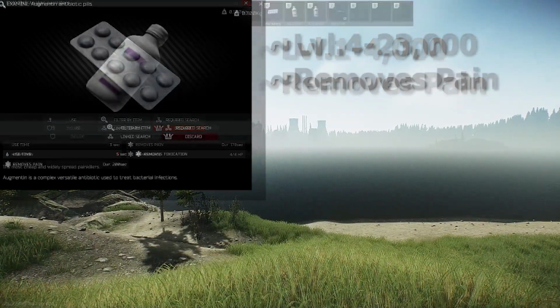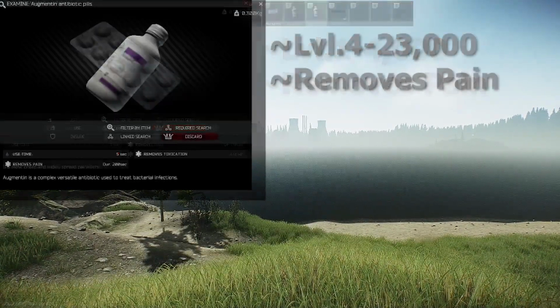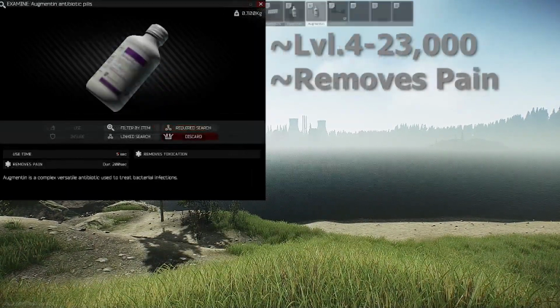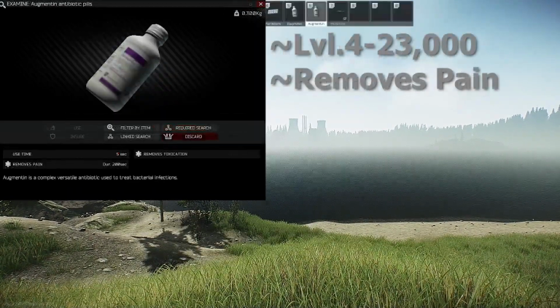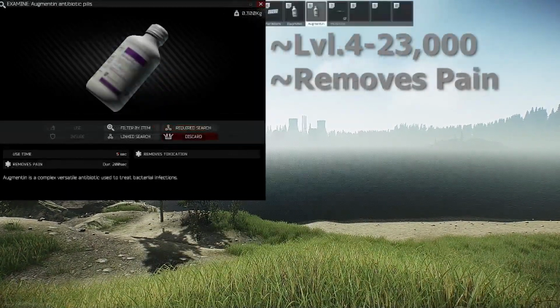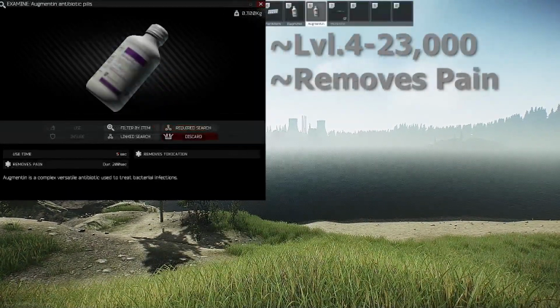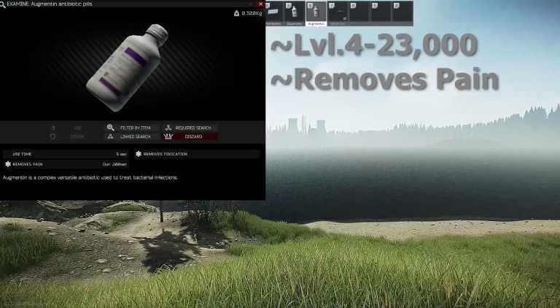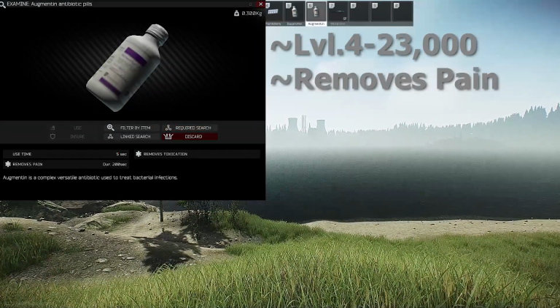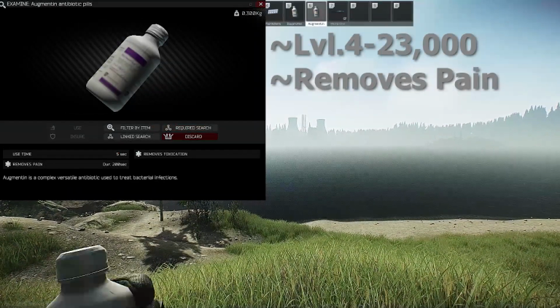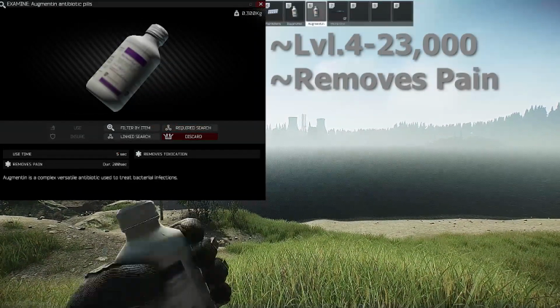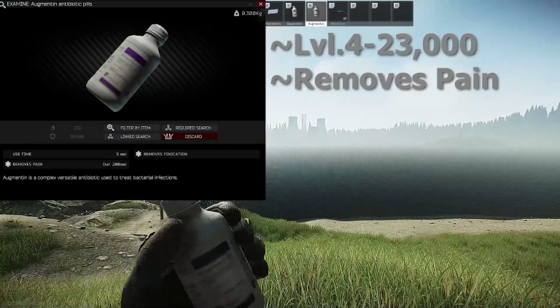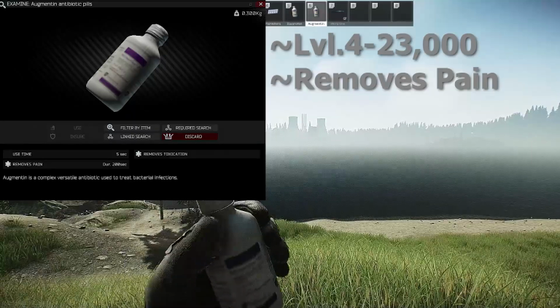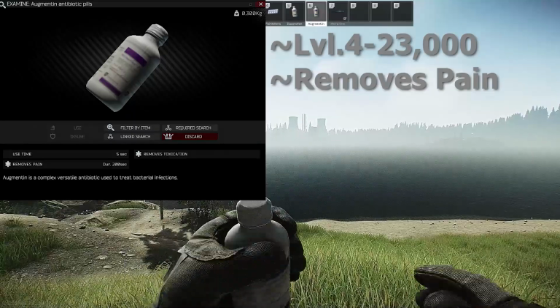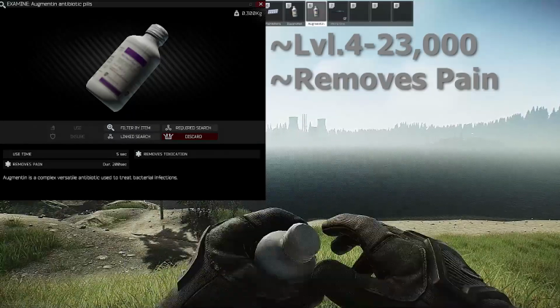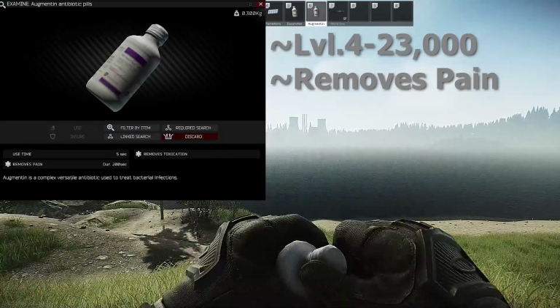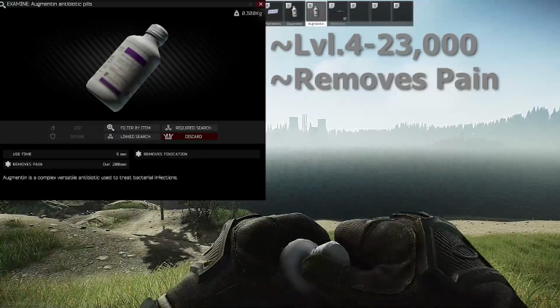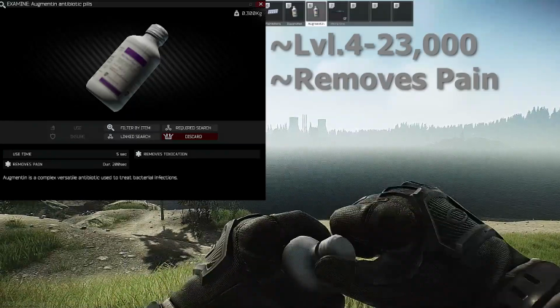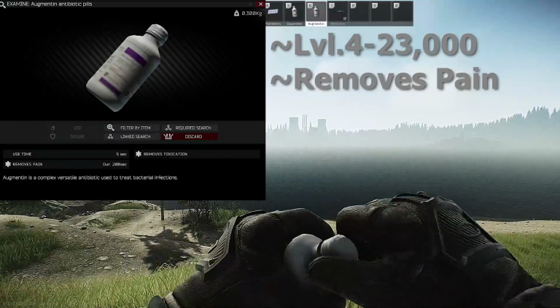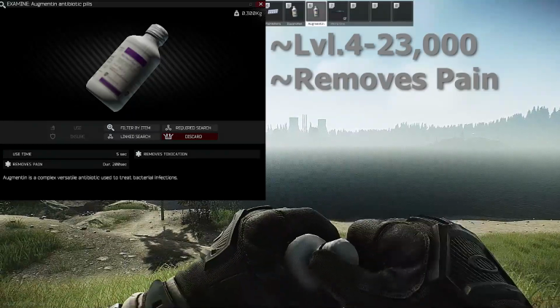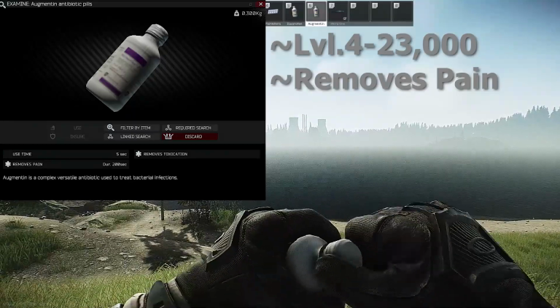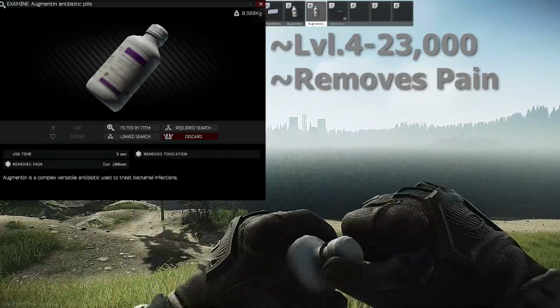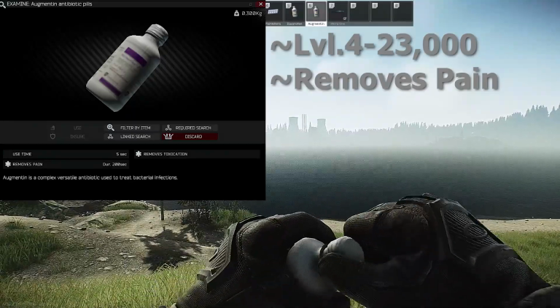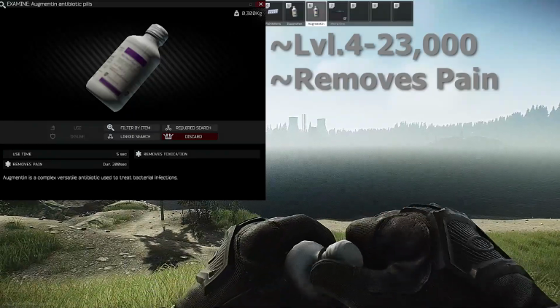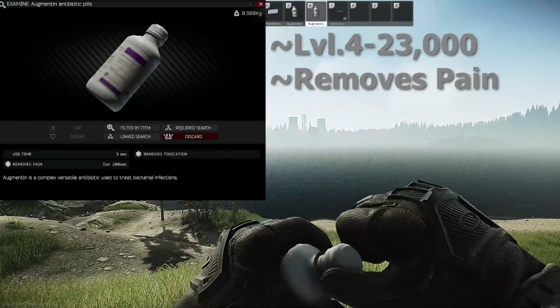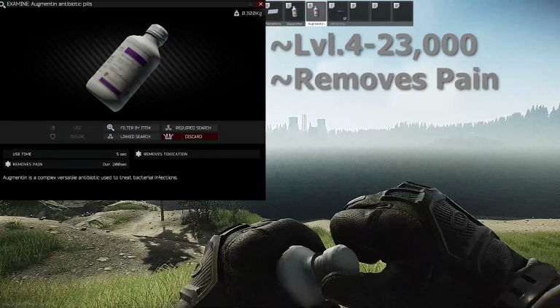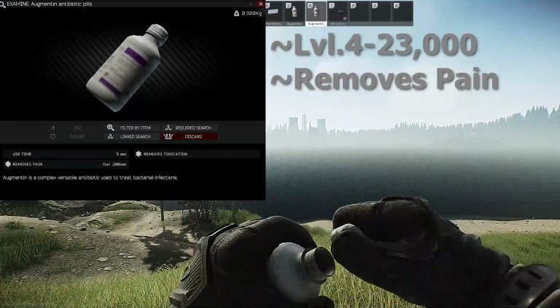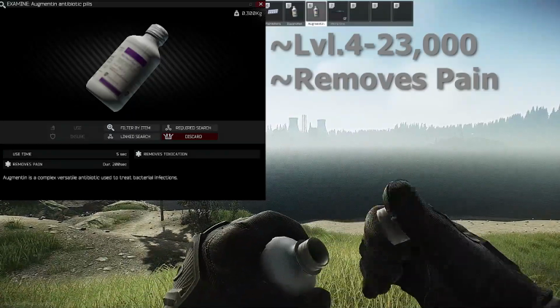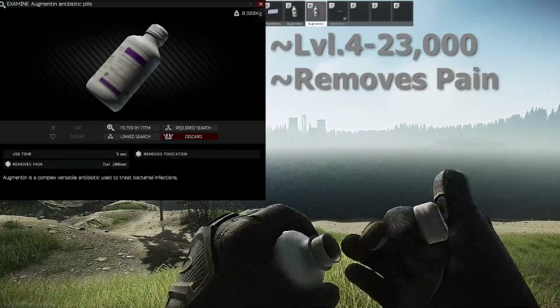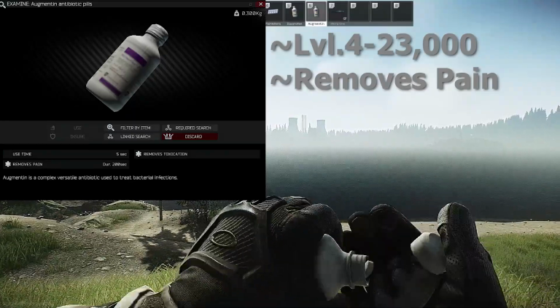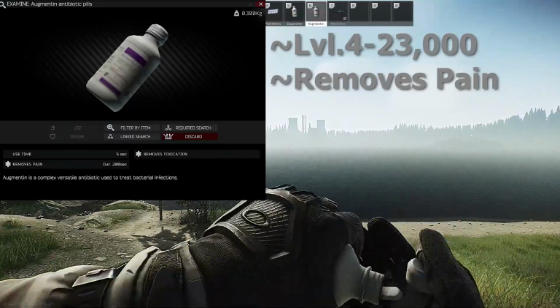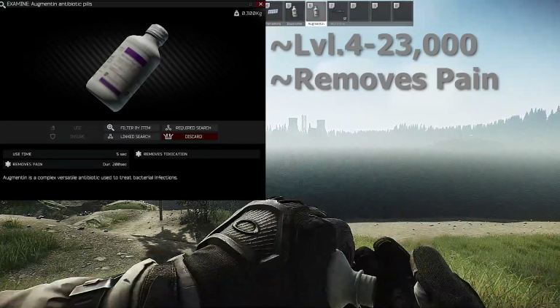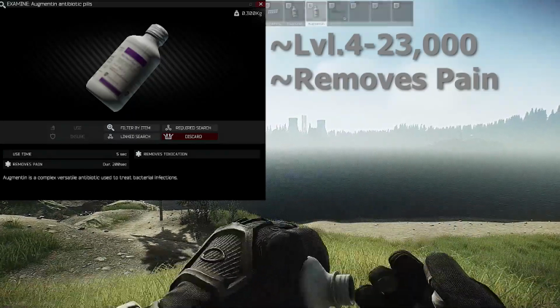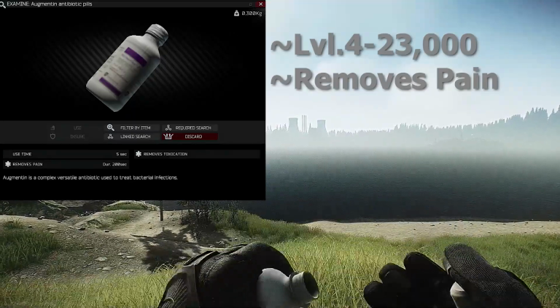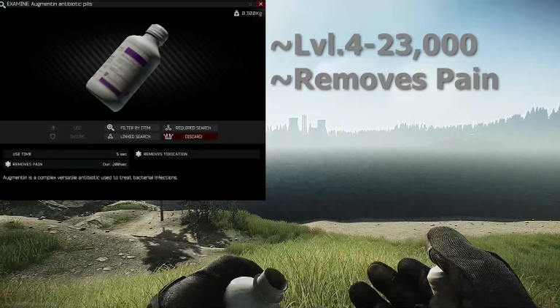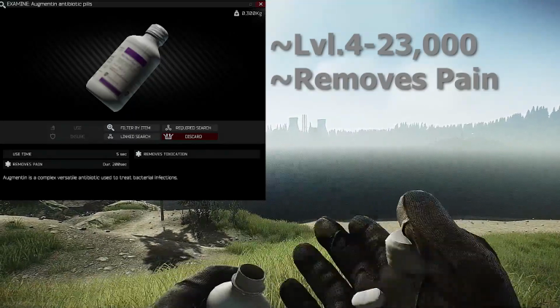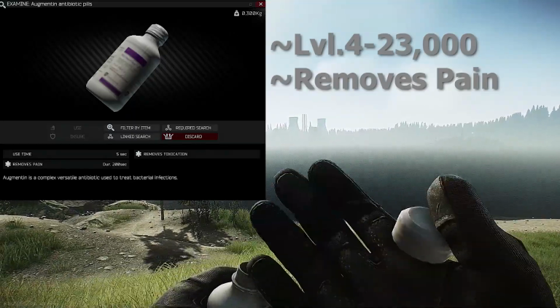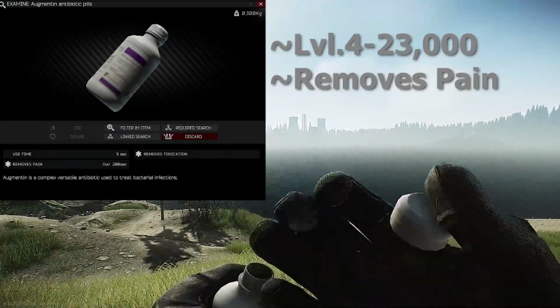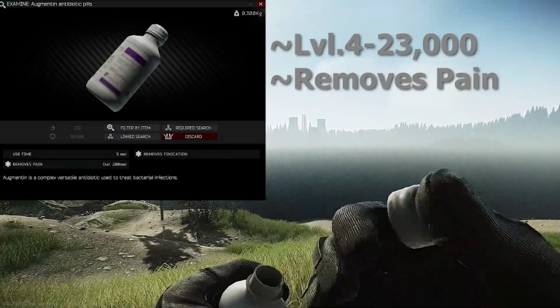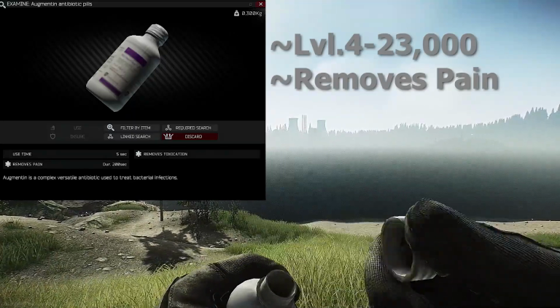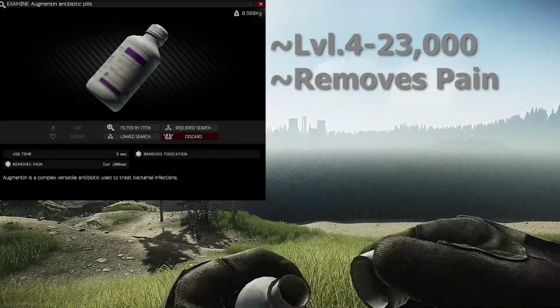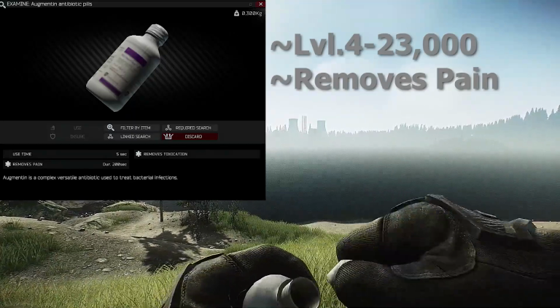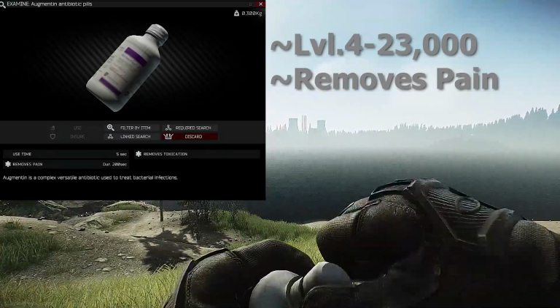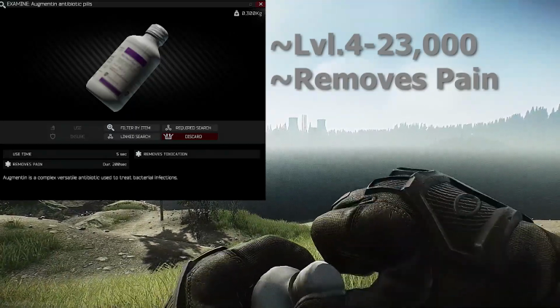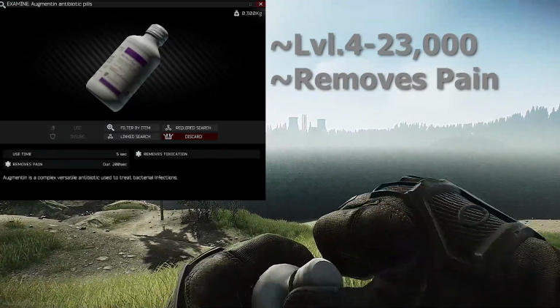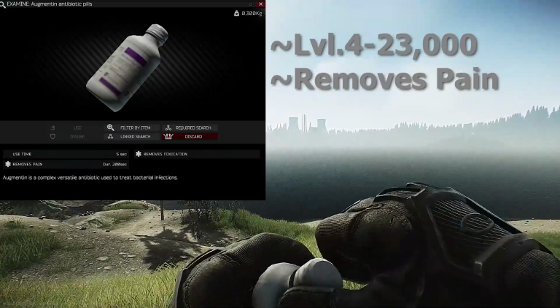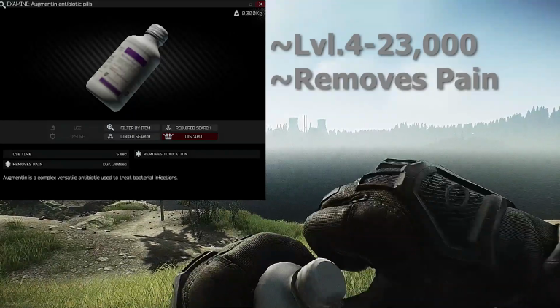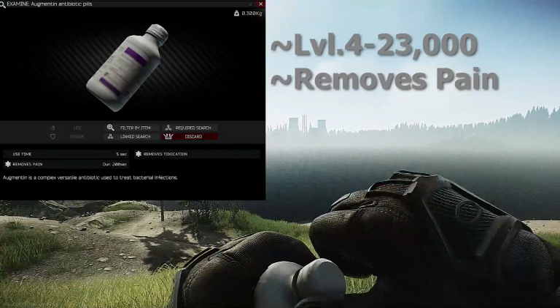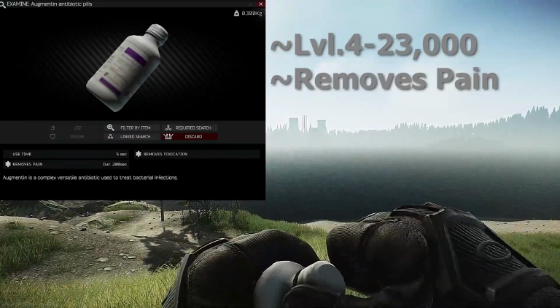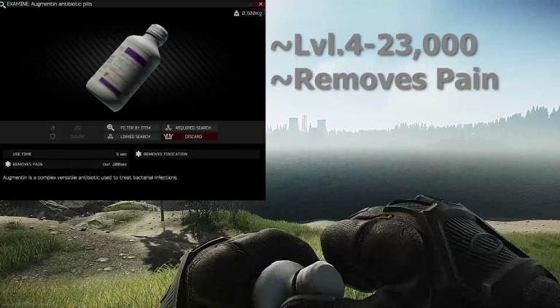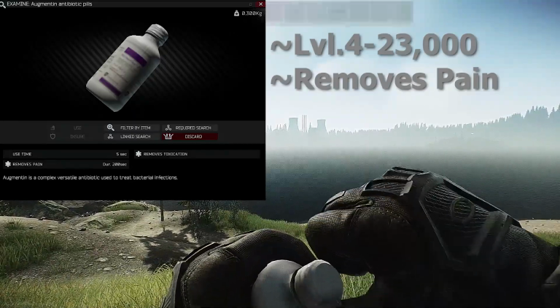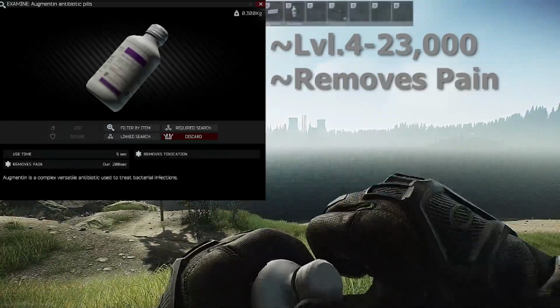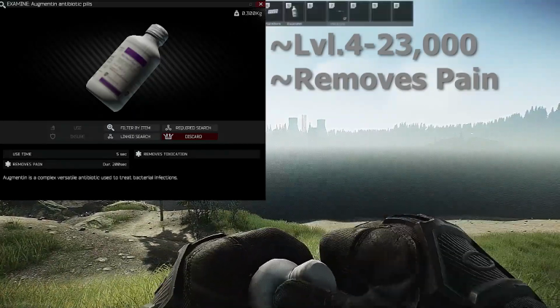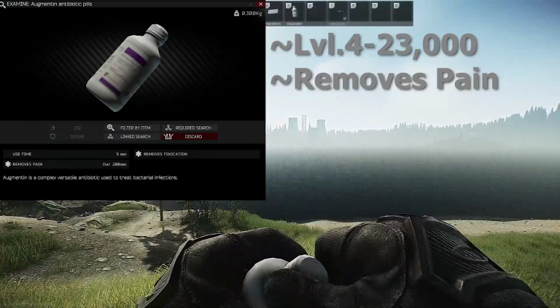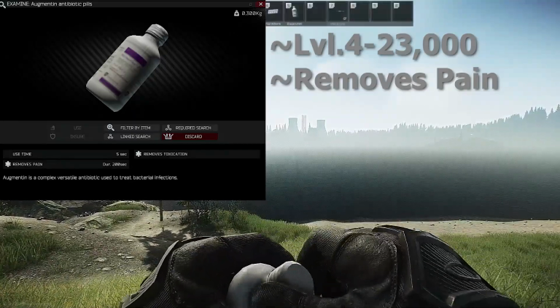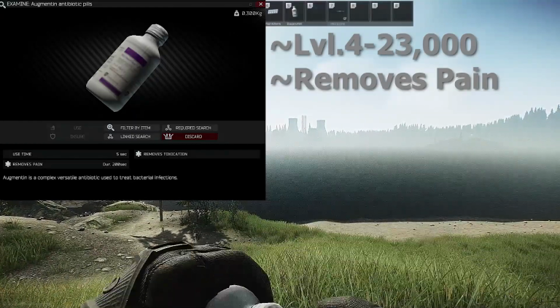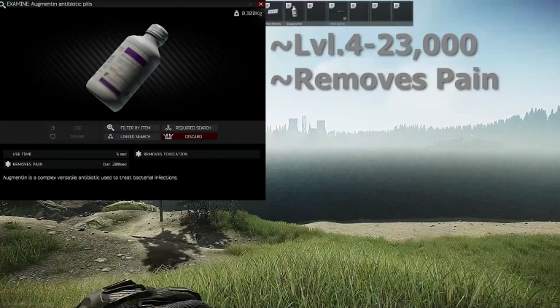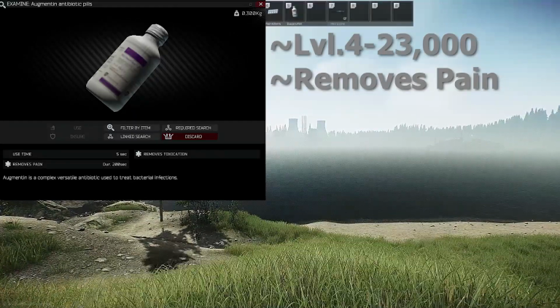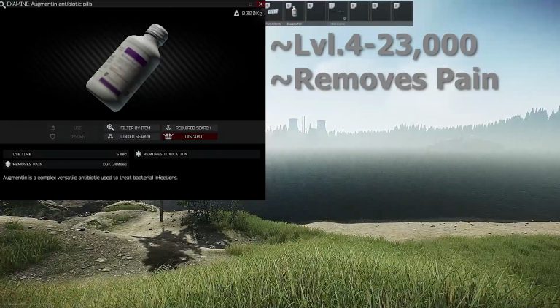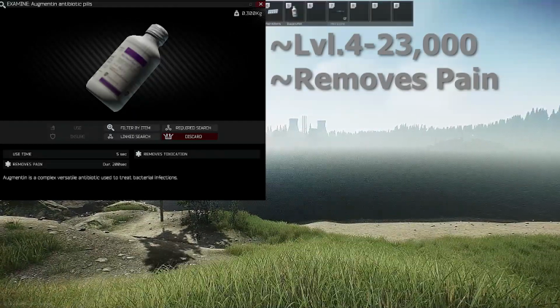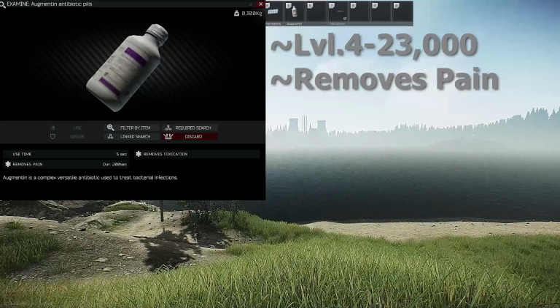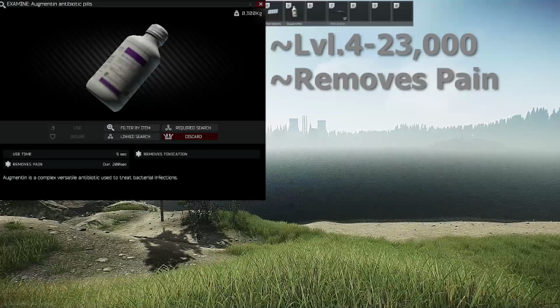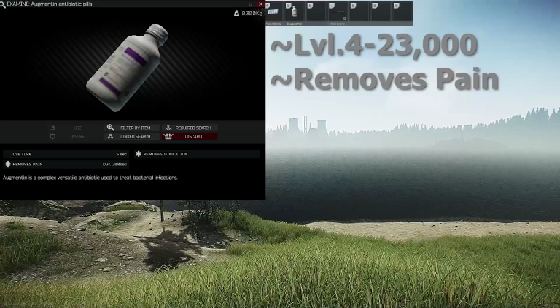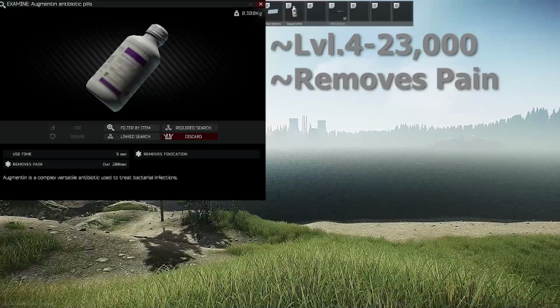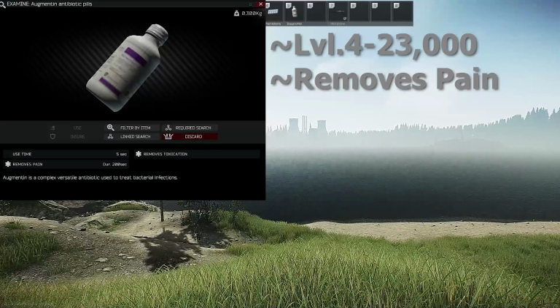Next, Augmentin, which can be bought from level 4 Therapist for 23,000. It takes 5 seconds to use and lasts for 200 seconds.